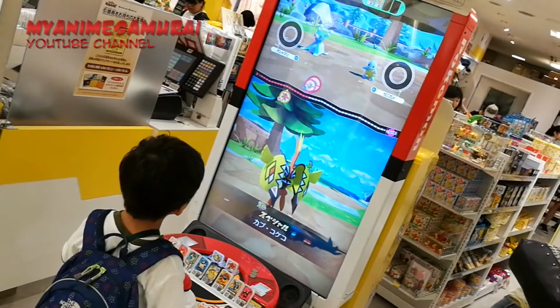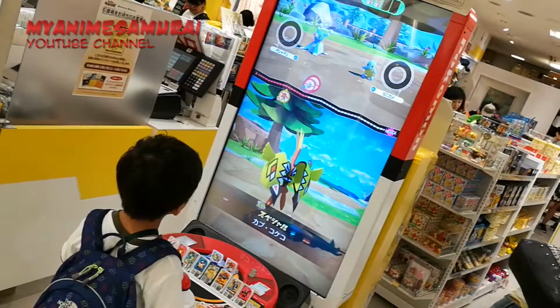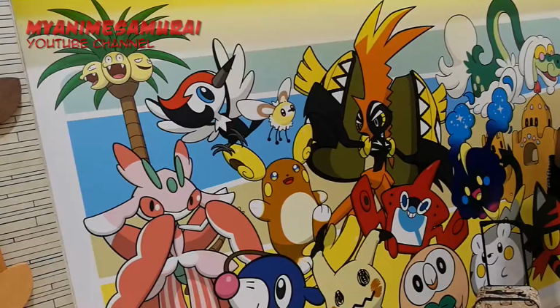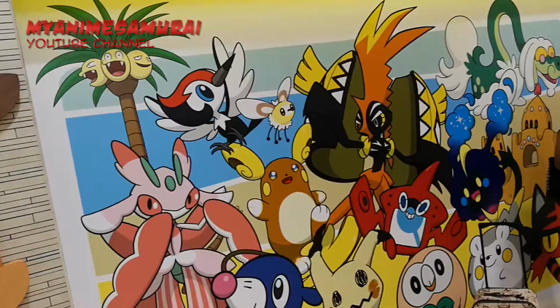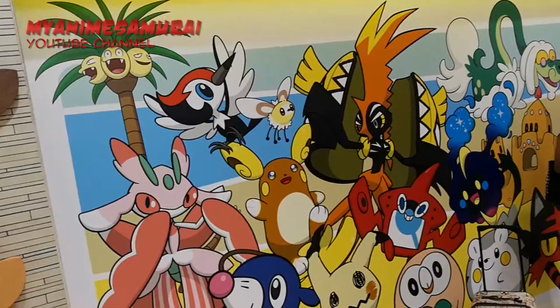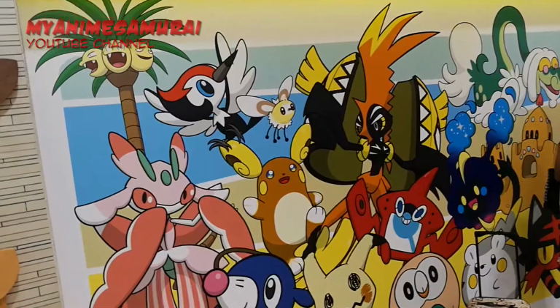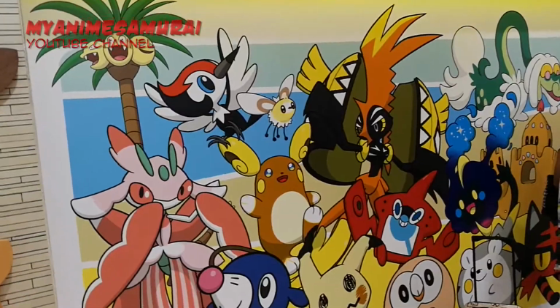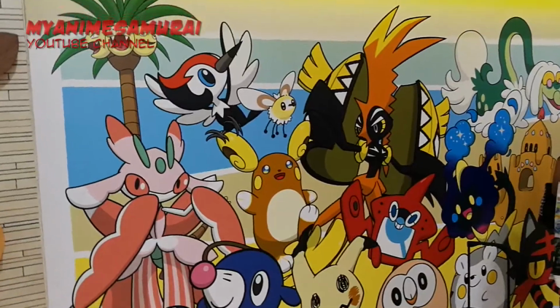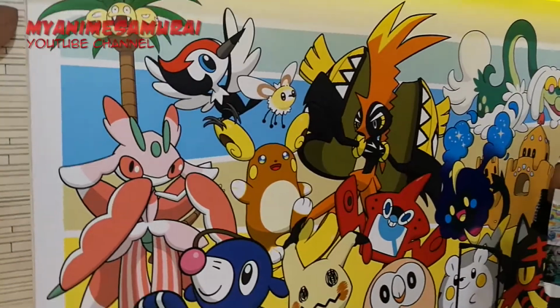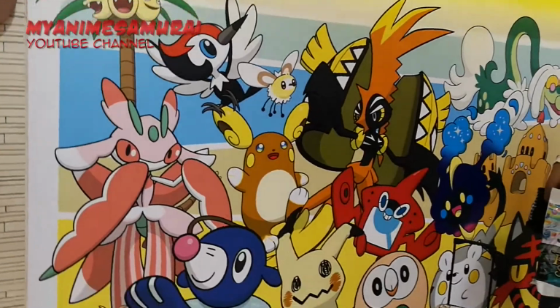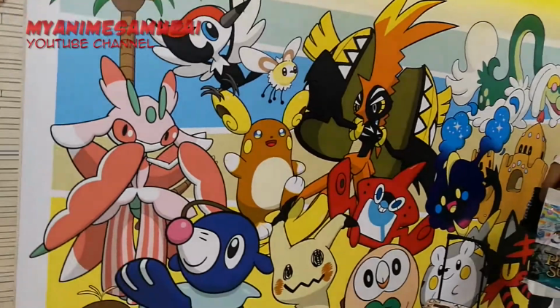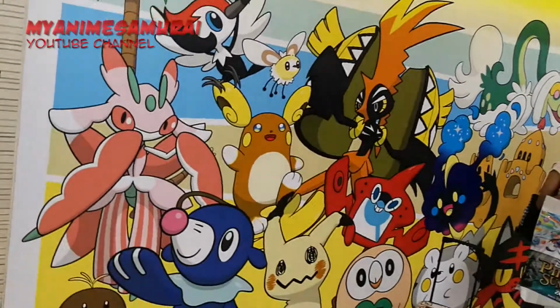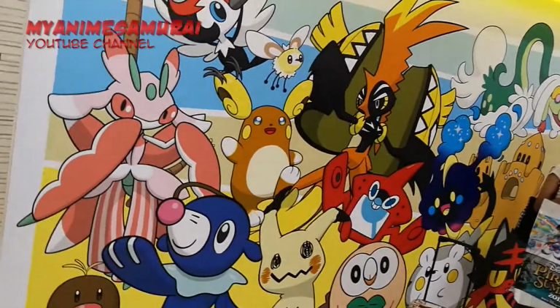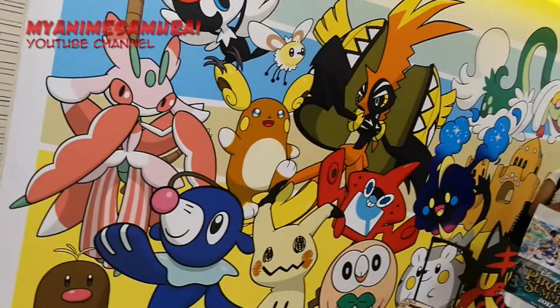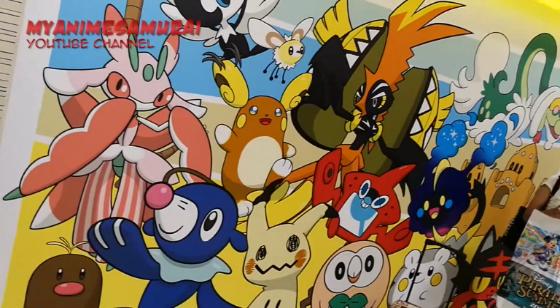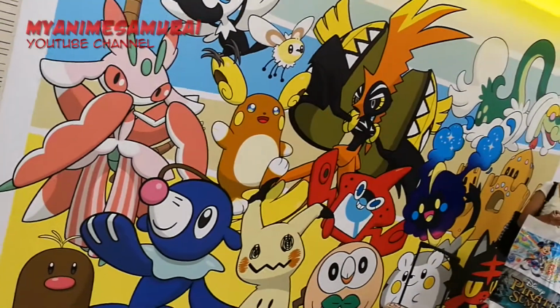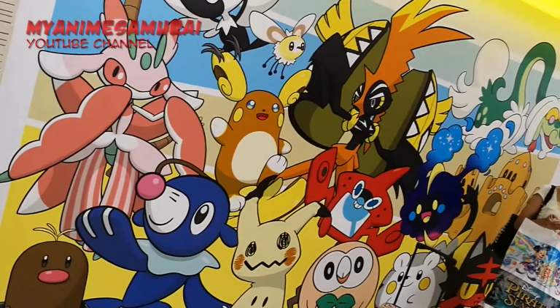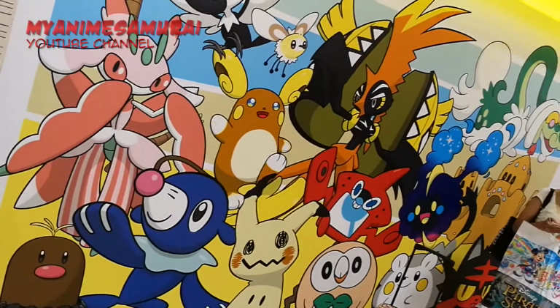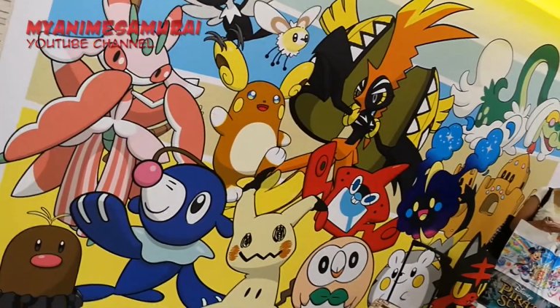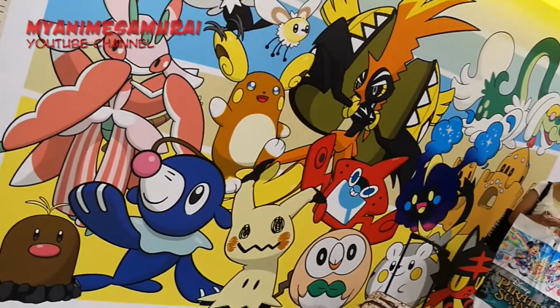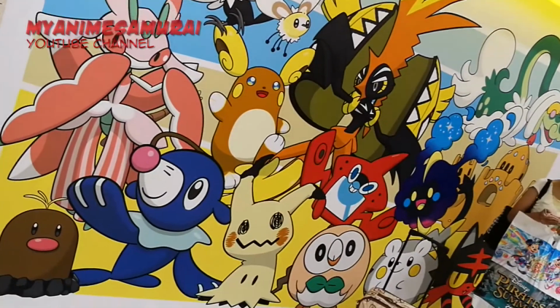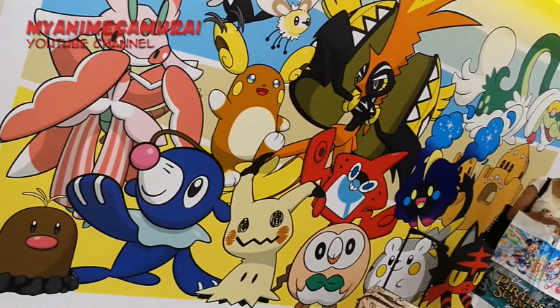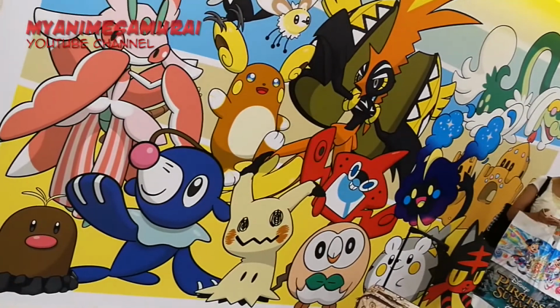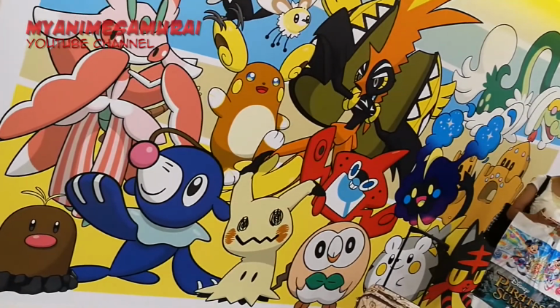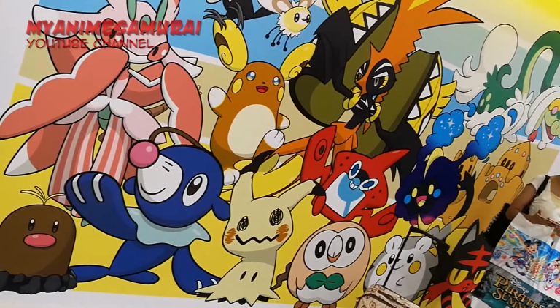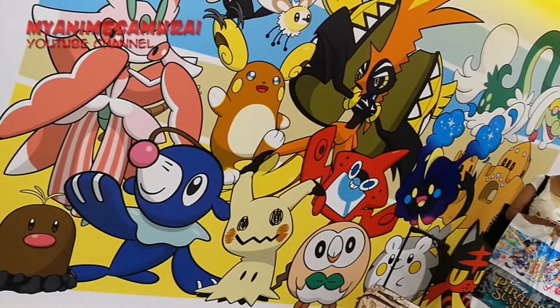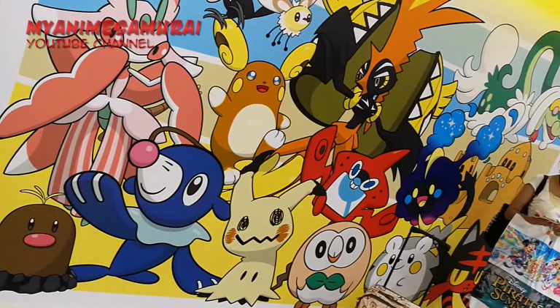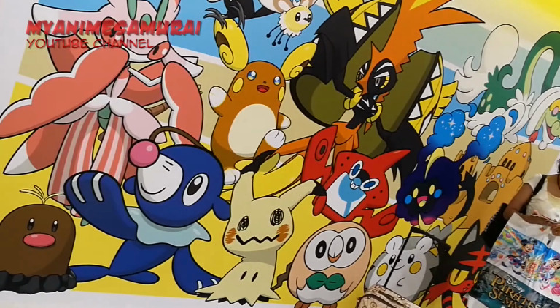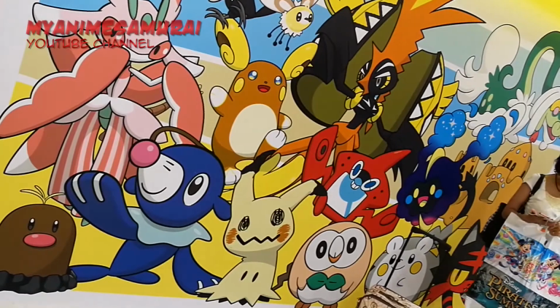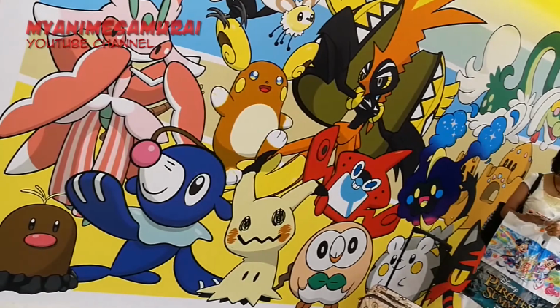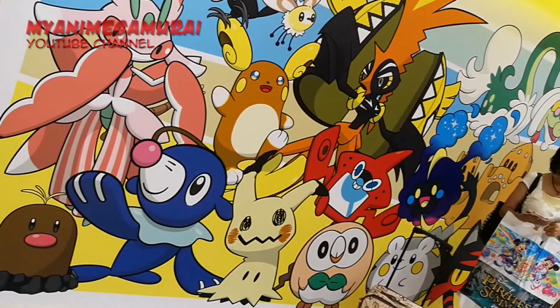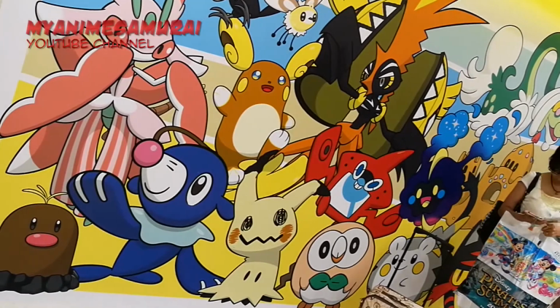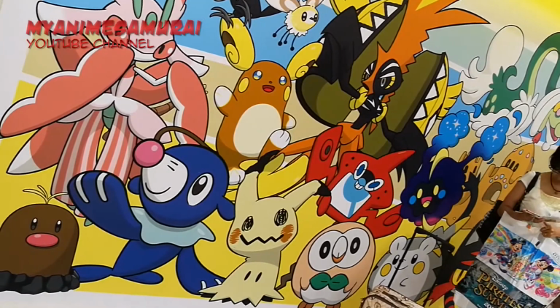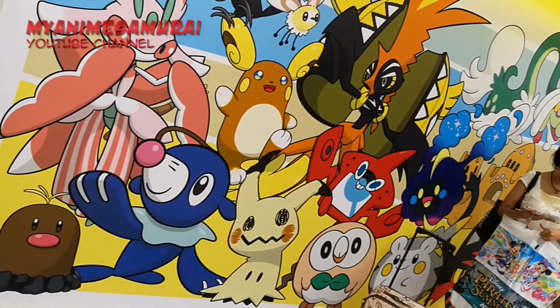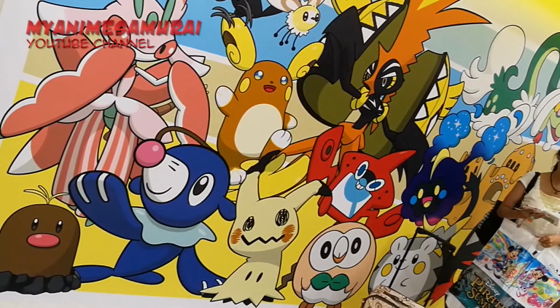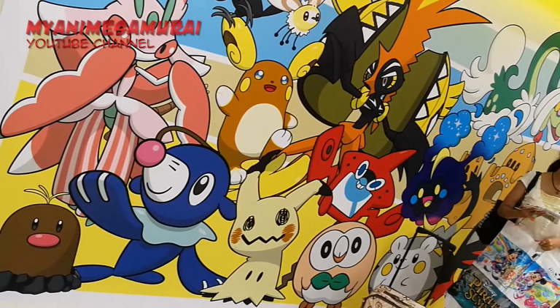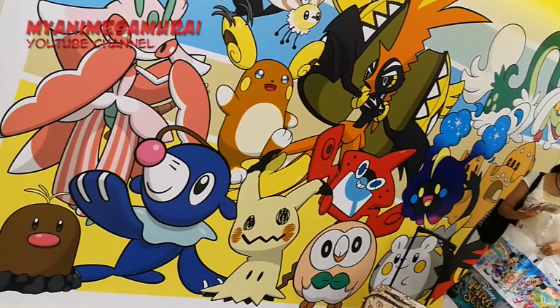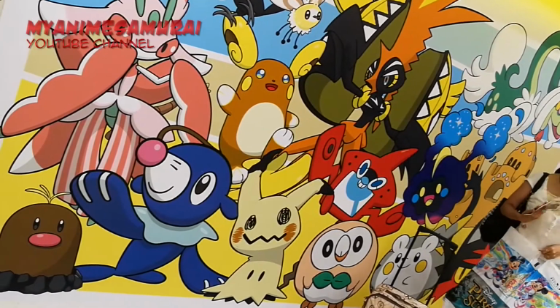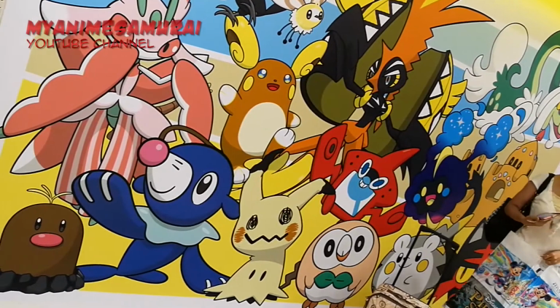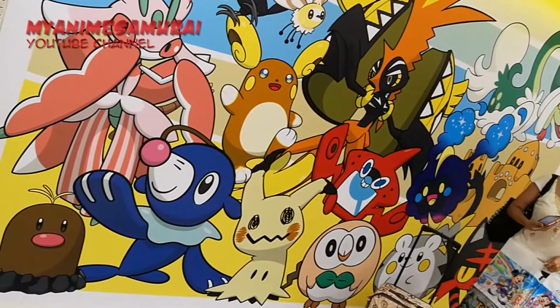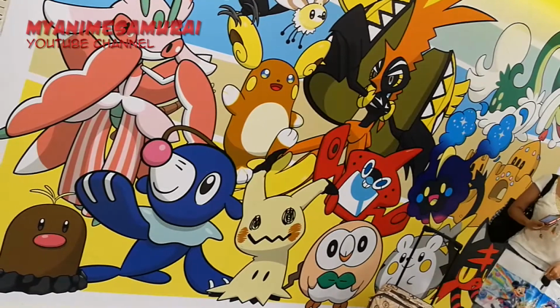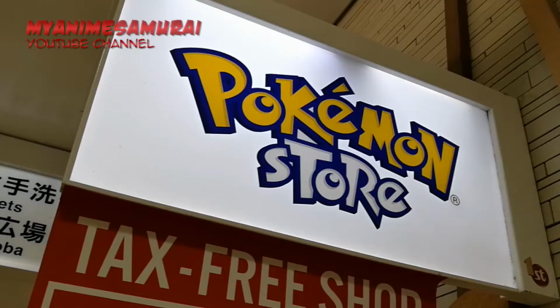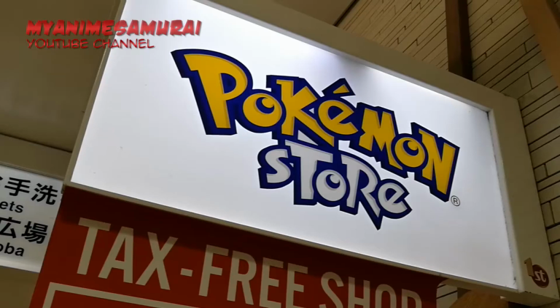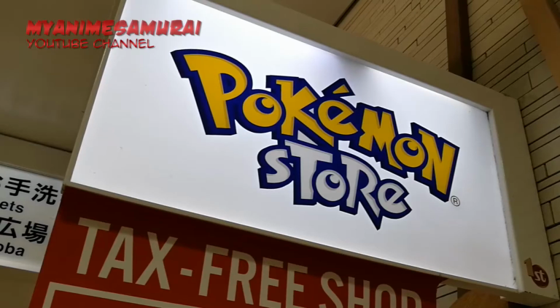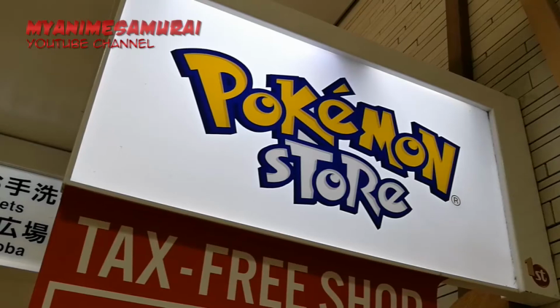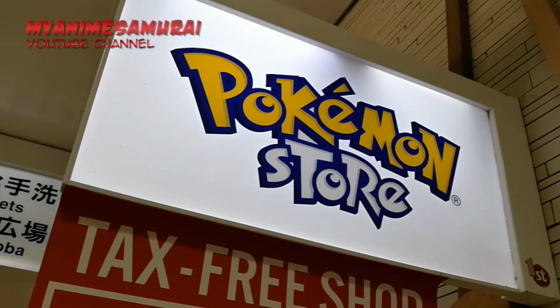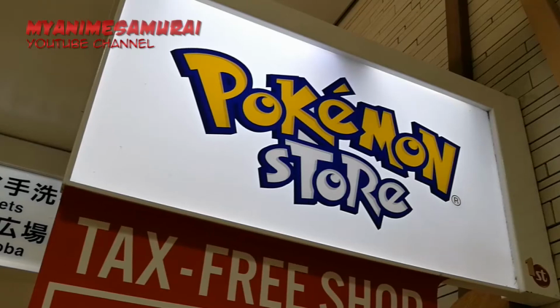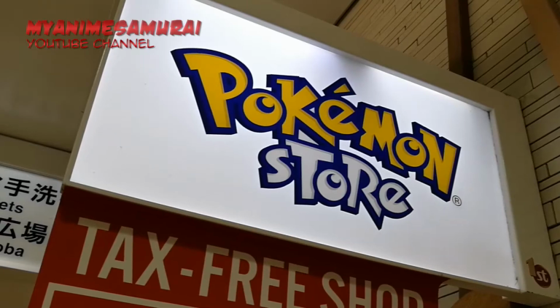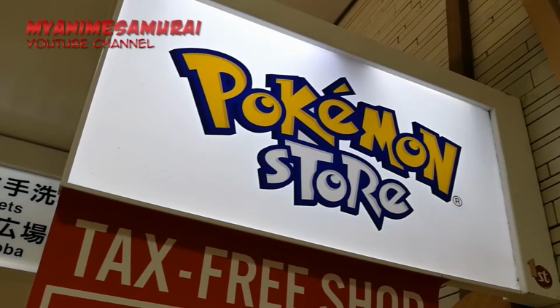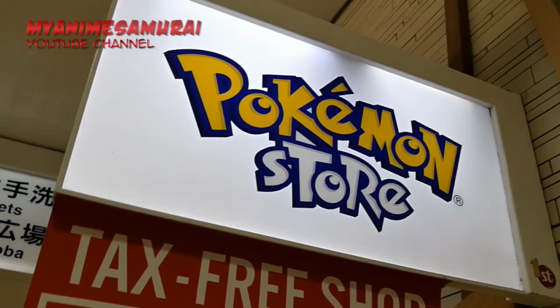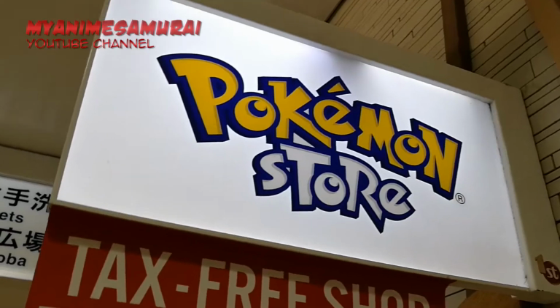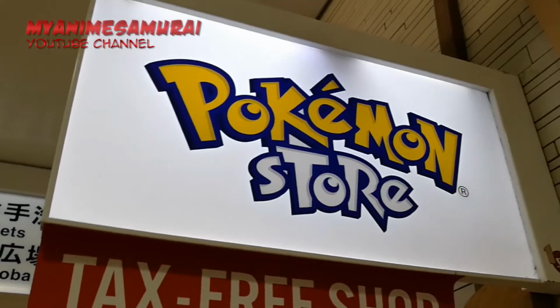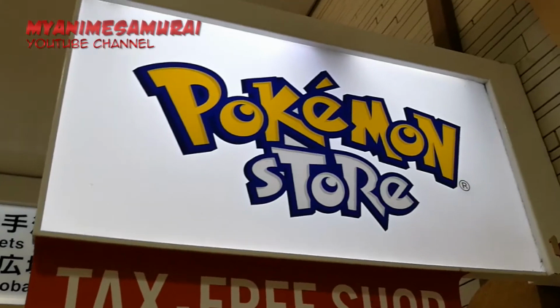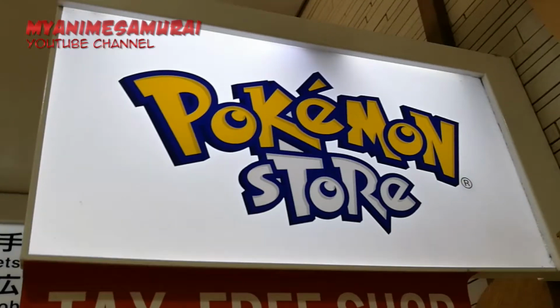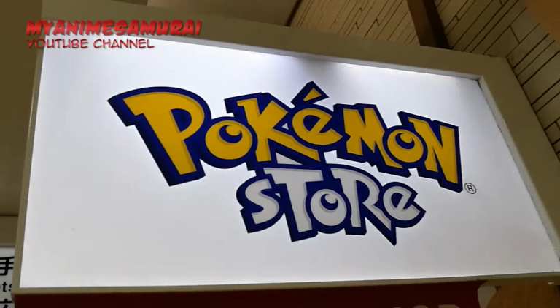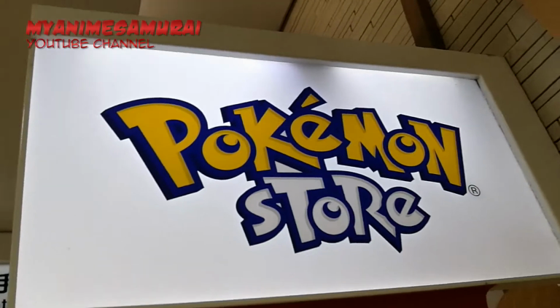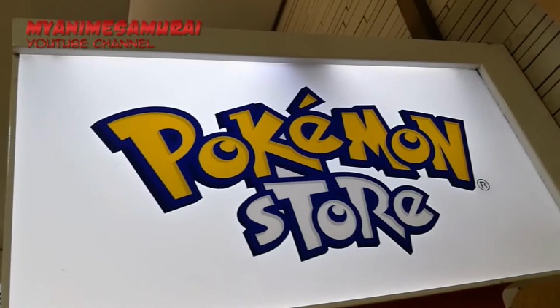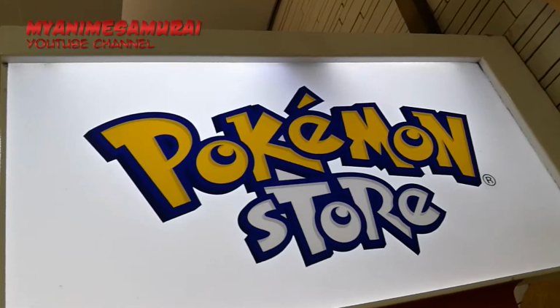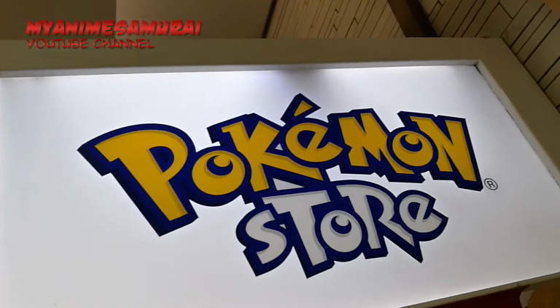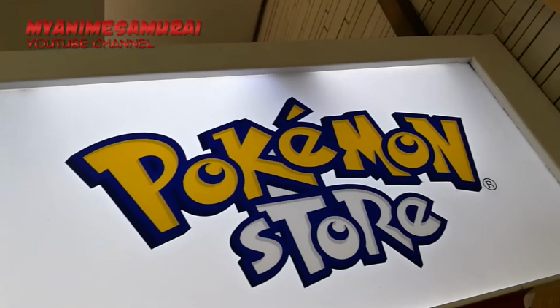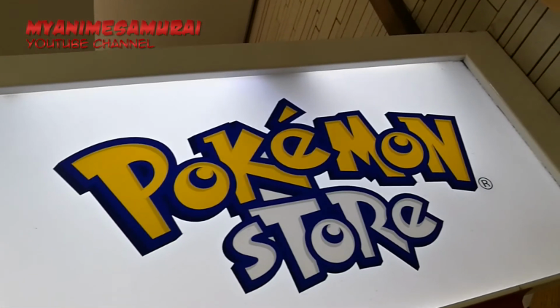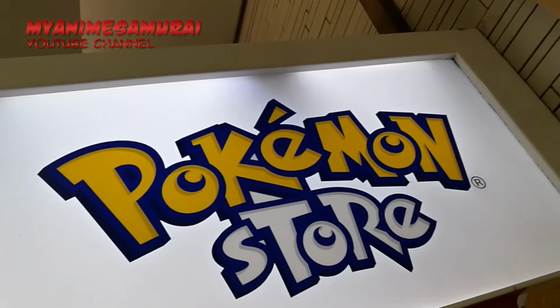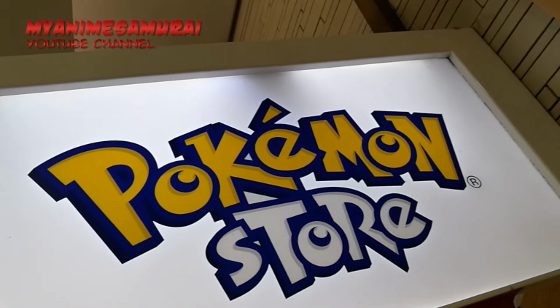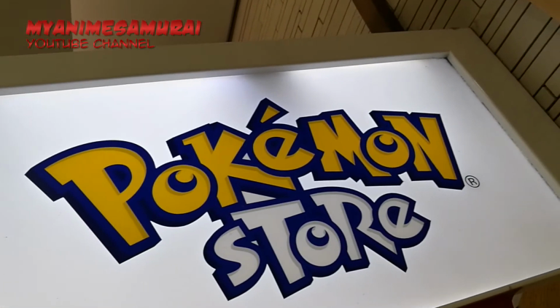Make sure you don't miss the back wall of the store. It's perfect for taking selfies surrounded by Pokemons!